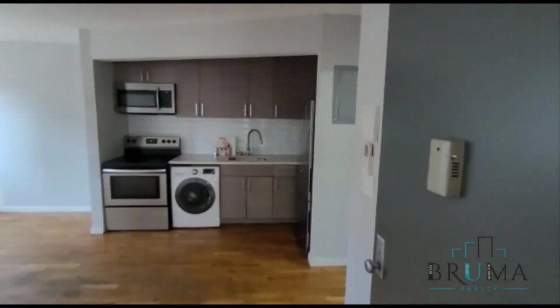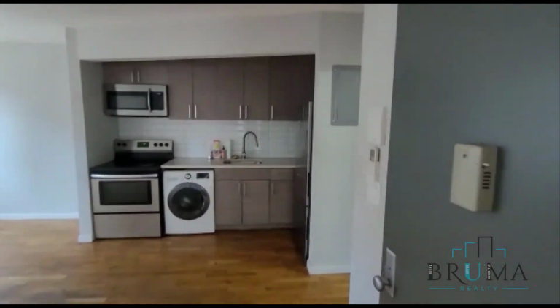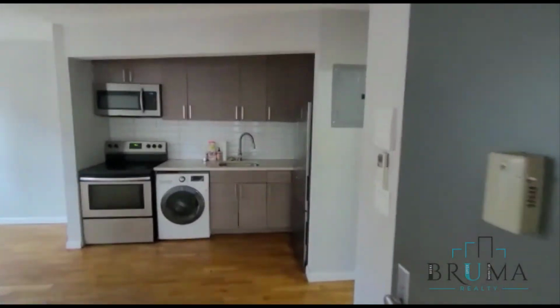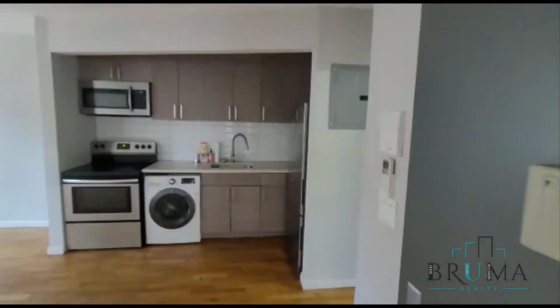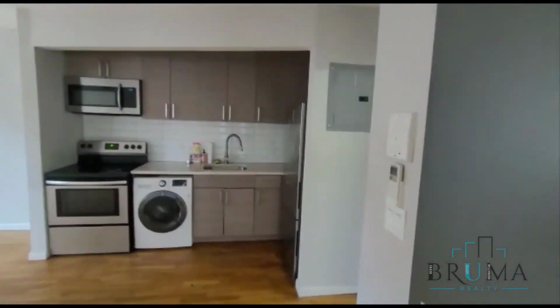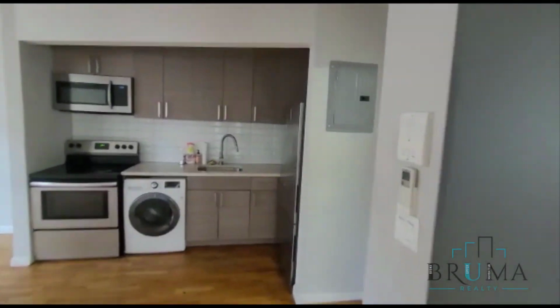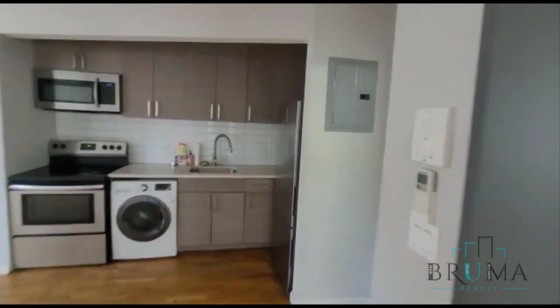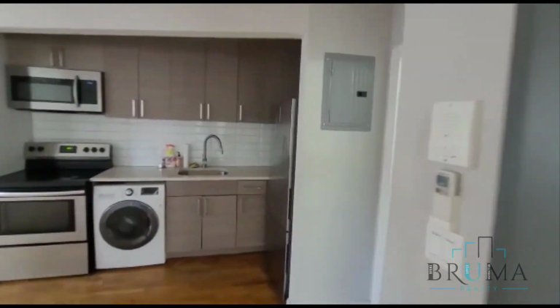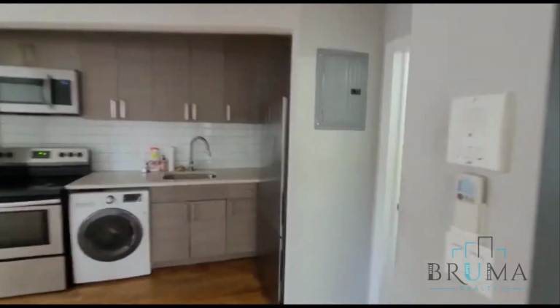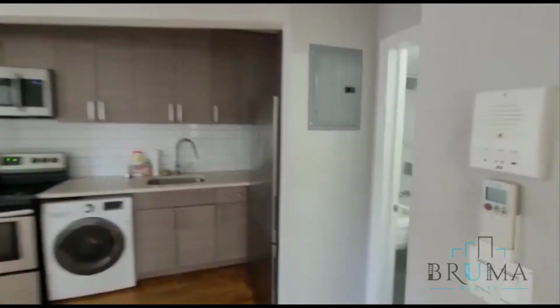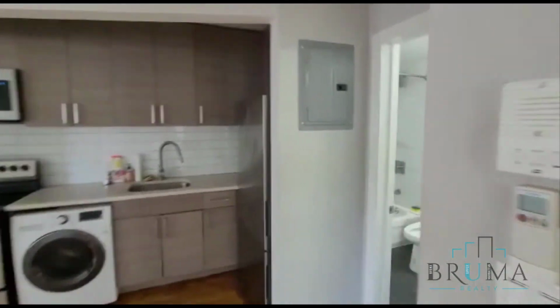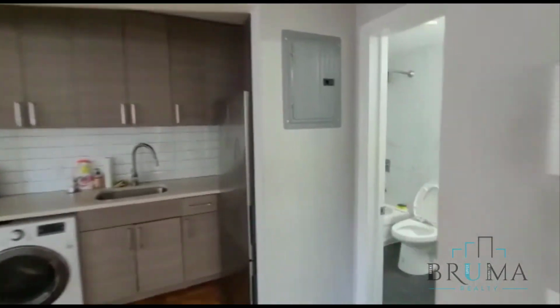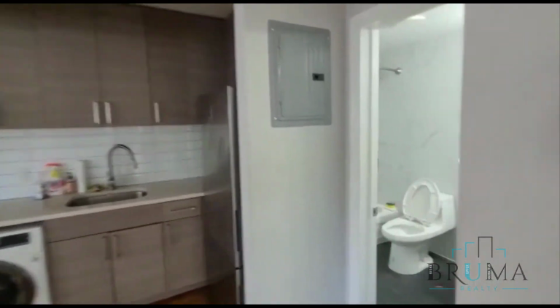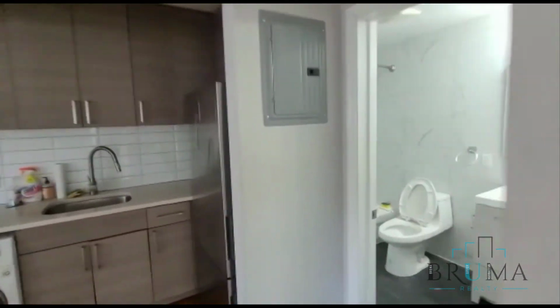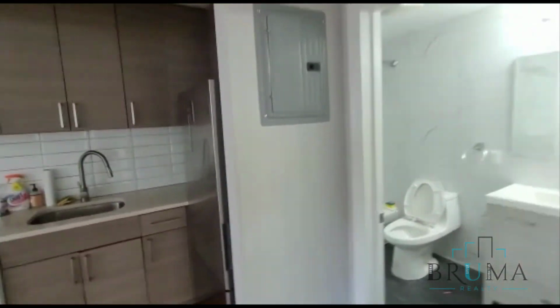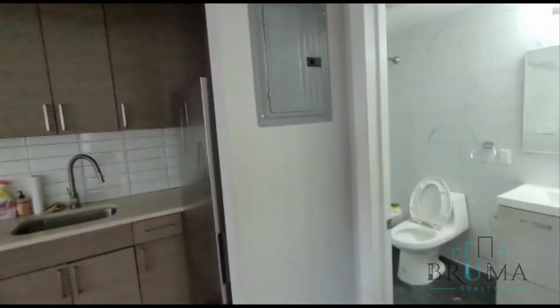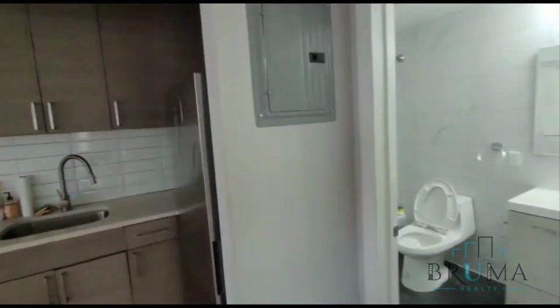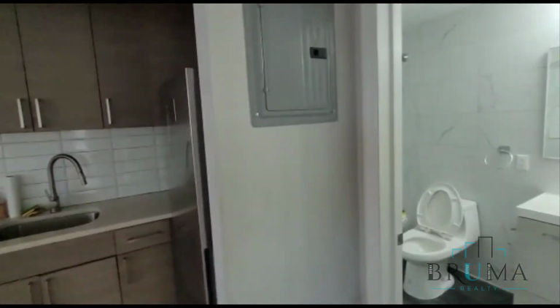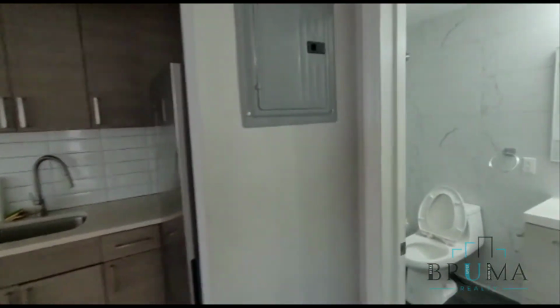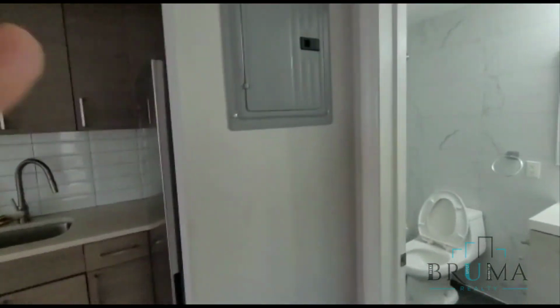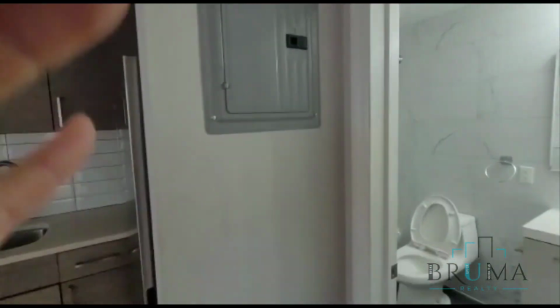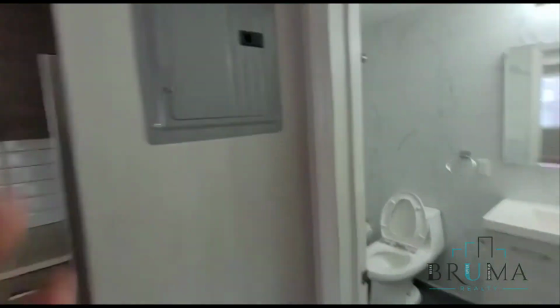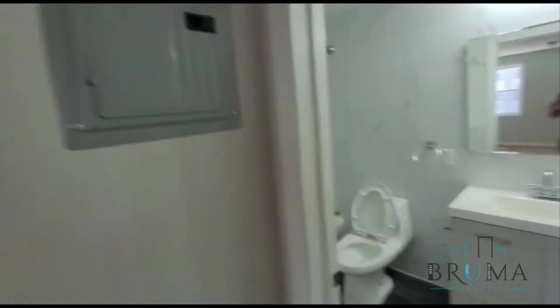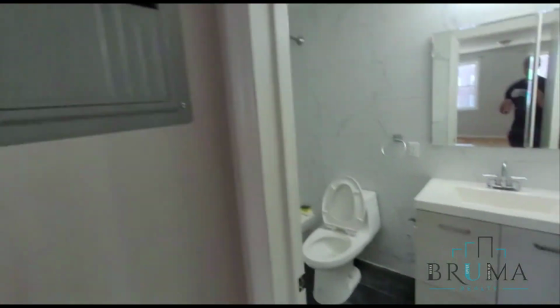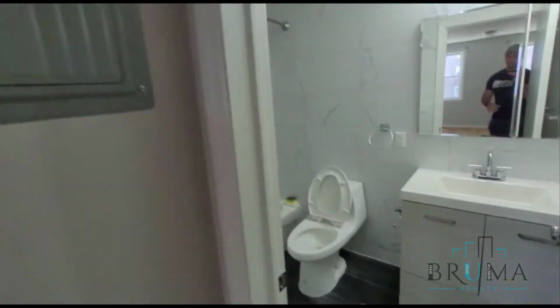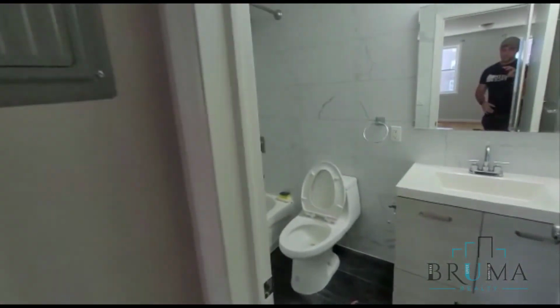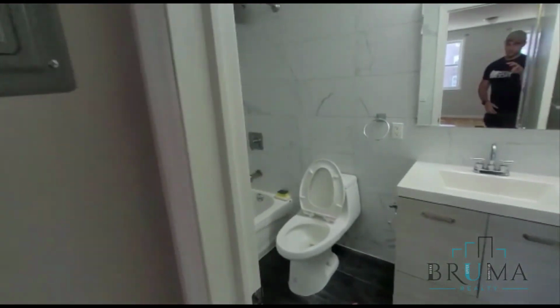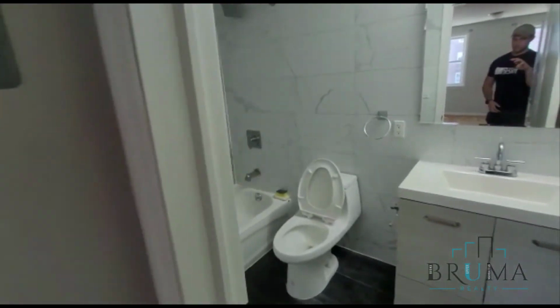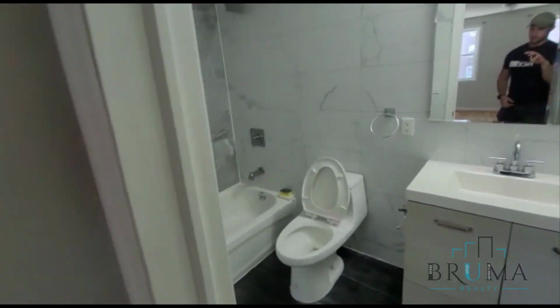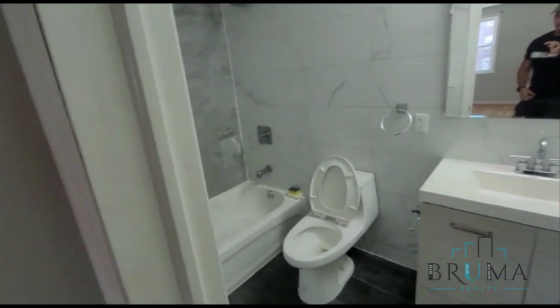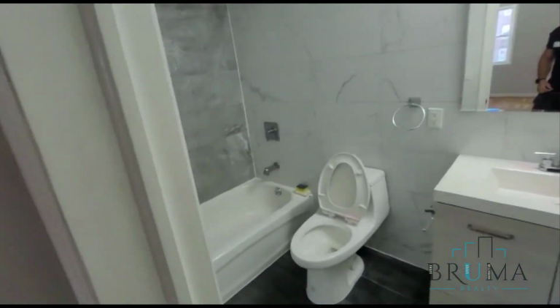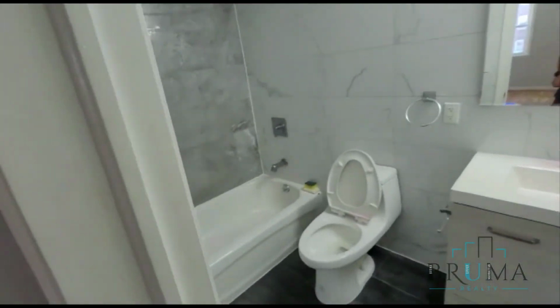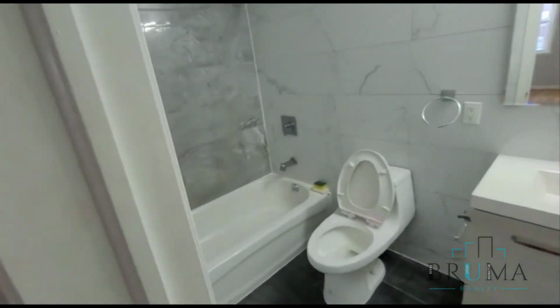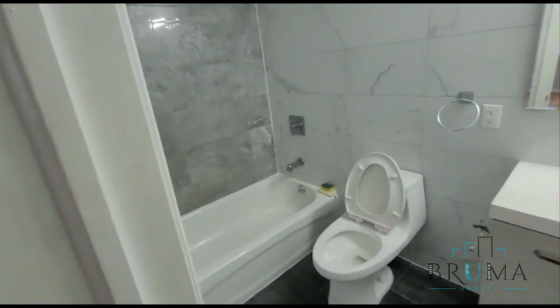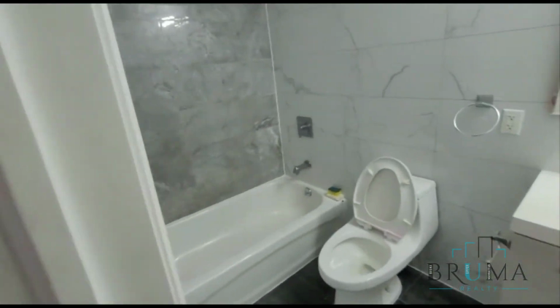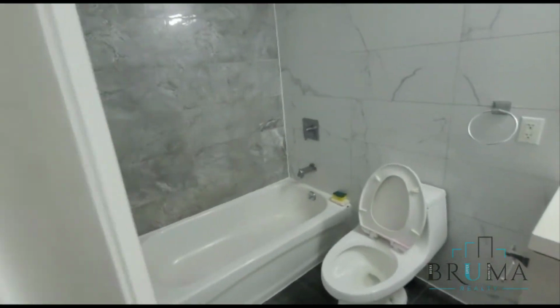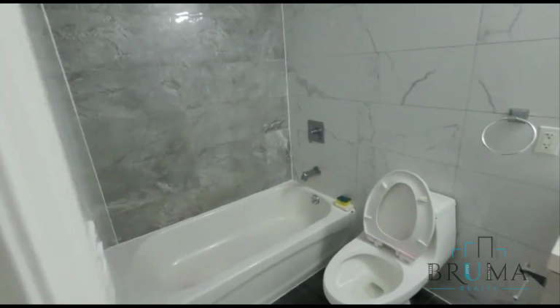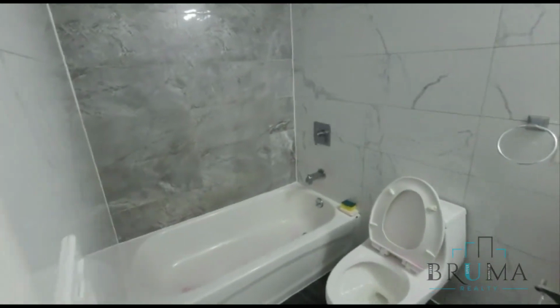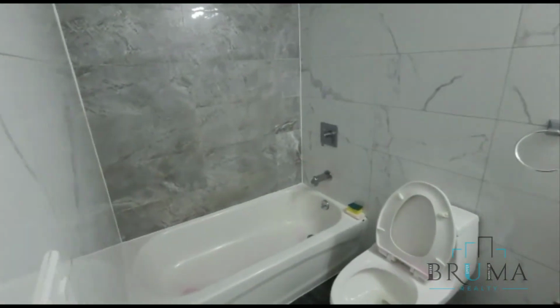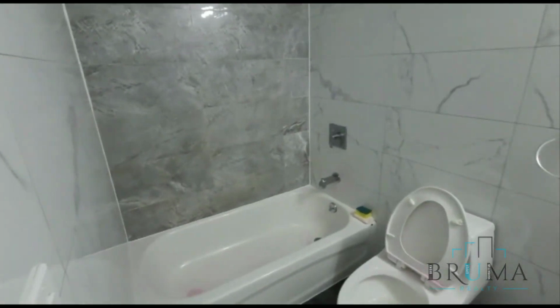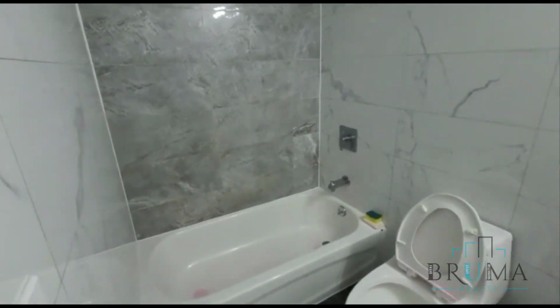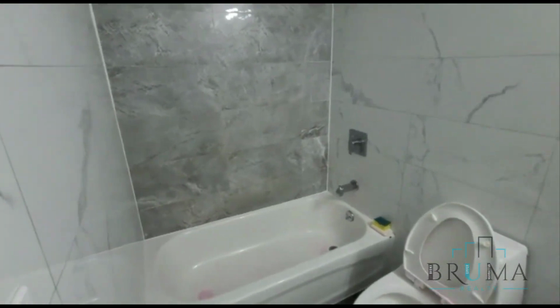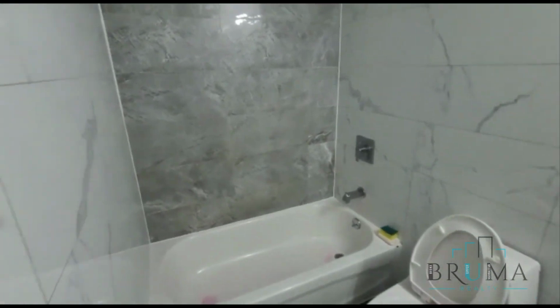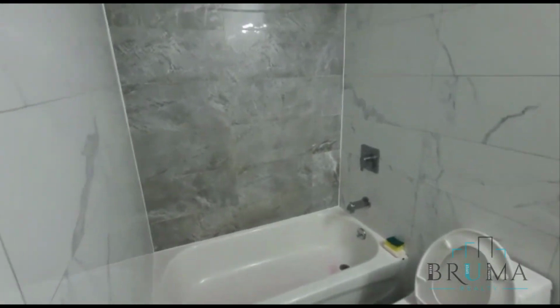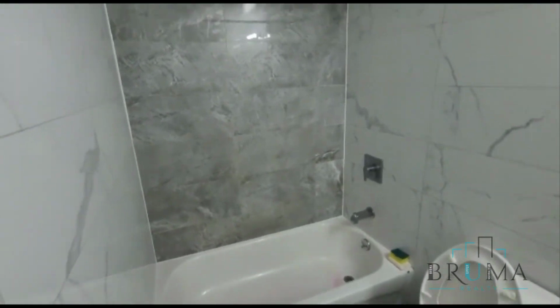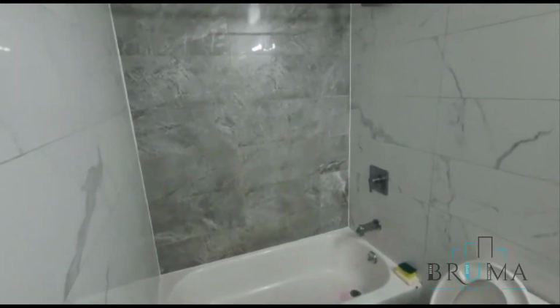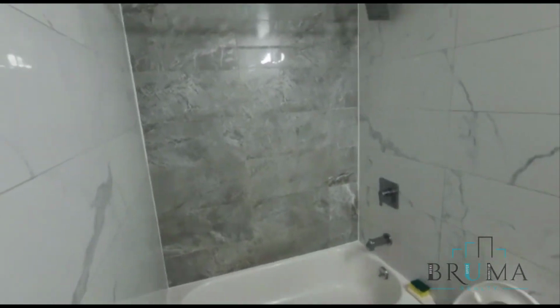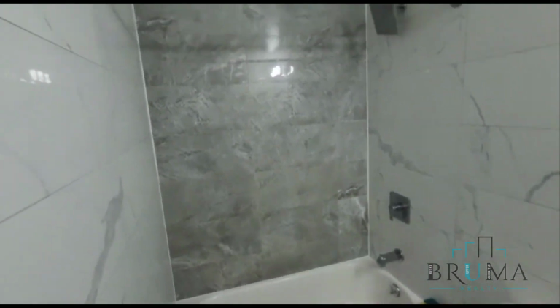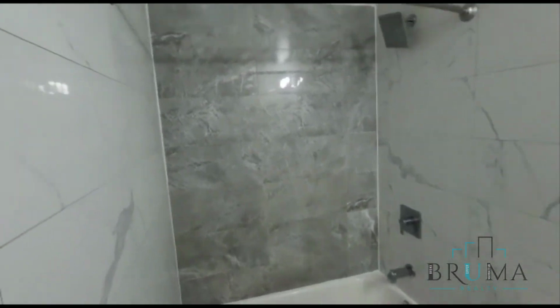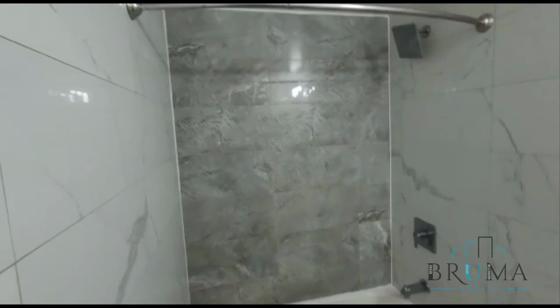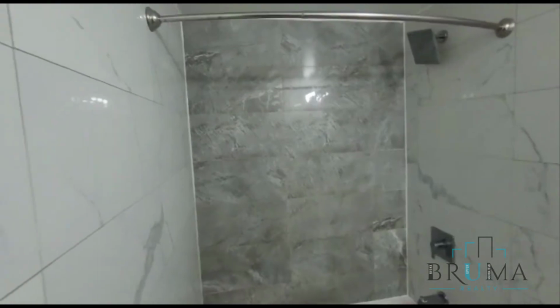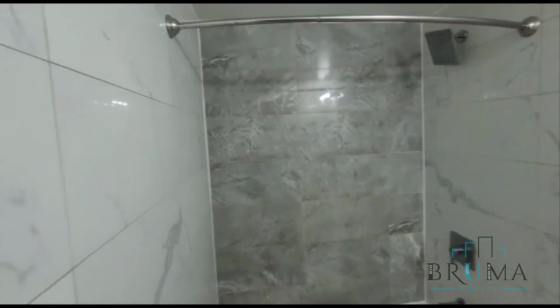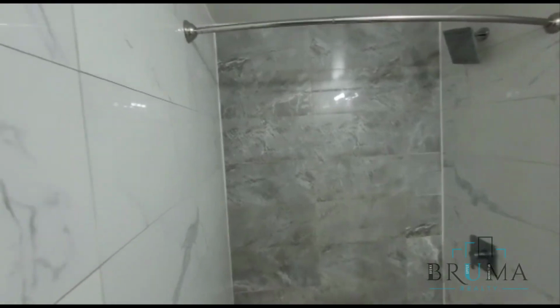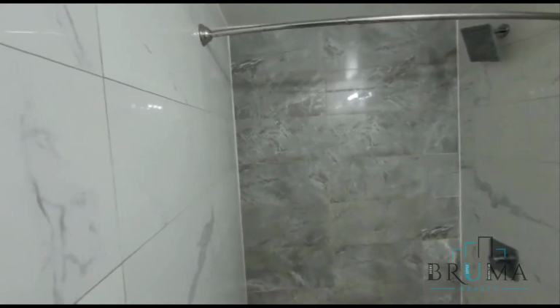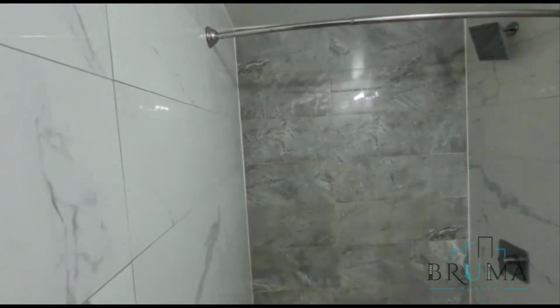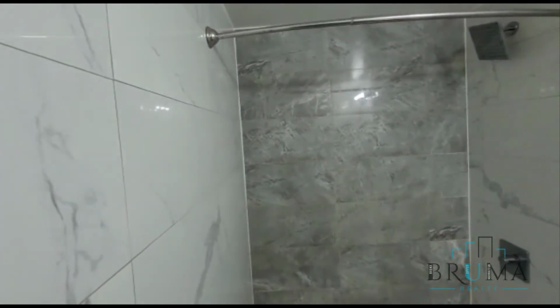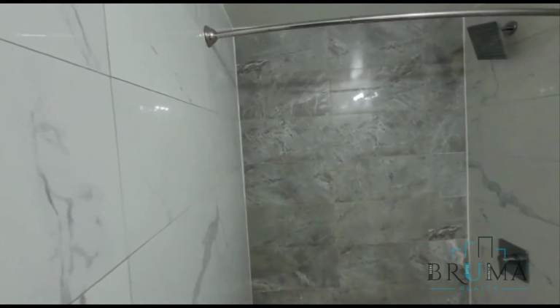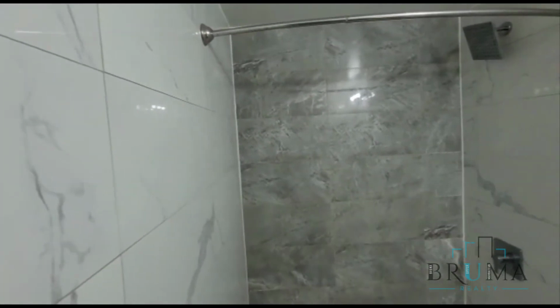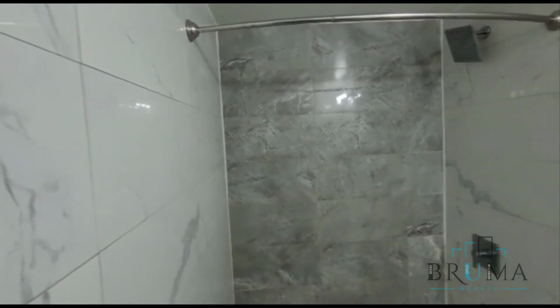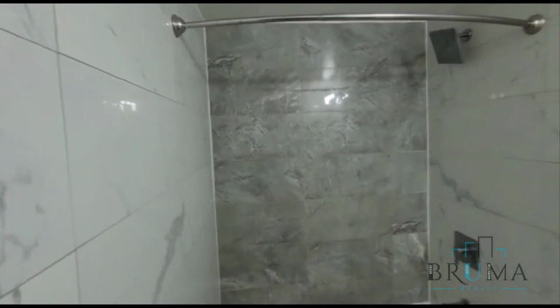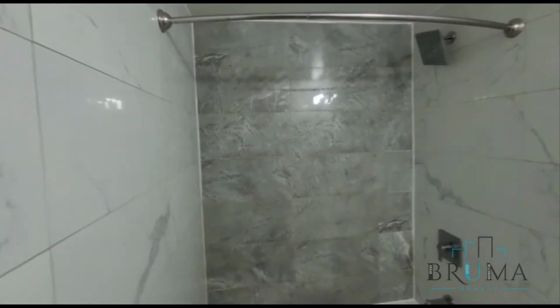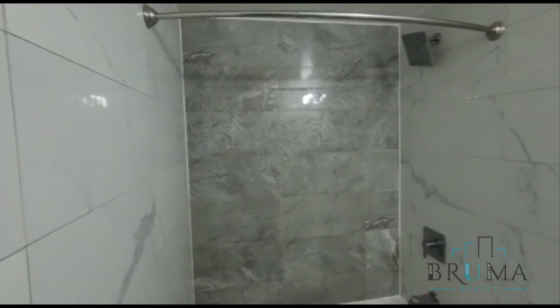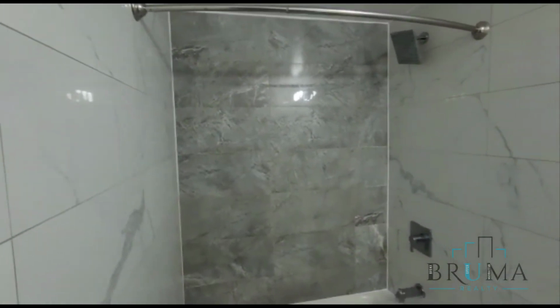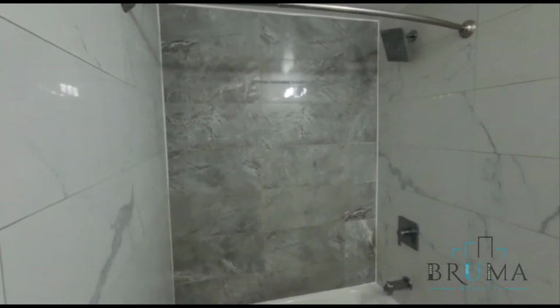And over here we have the bathroom — beautifully tiled.